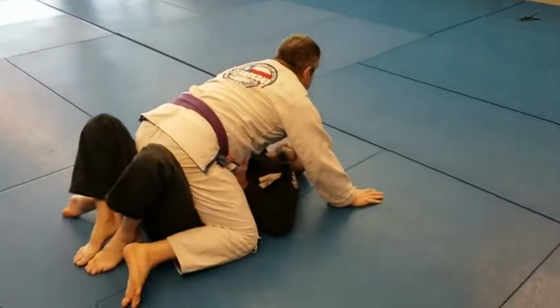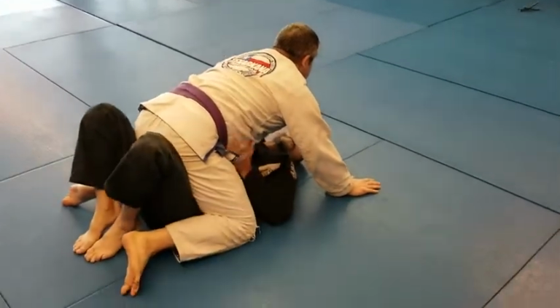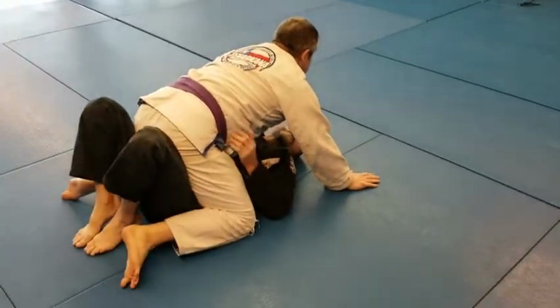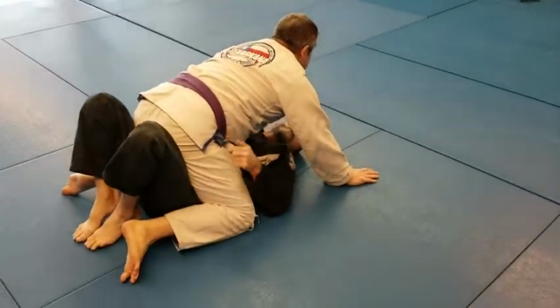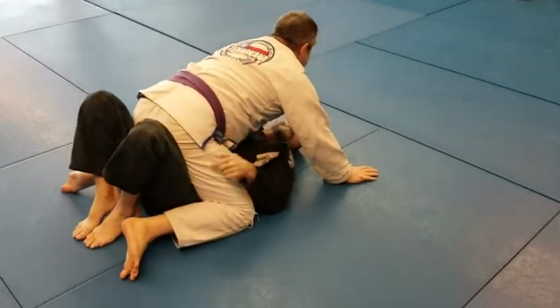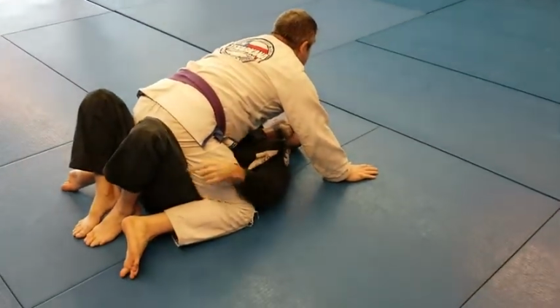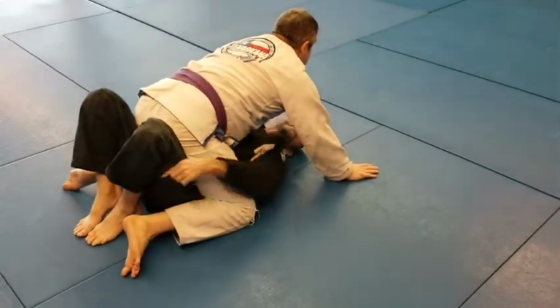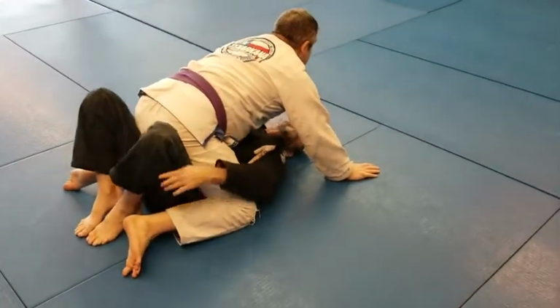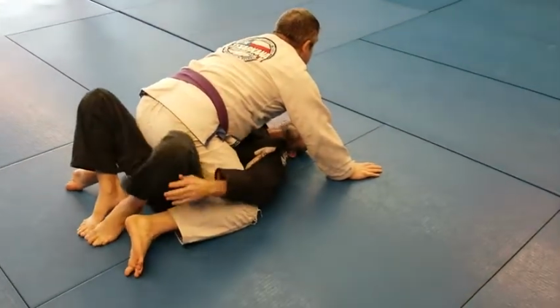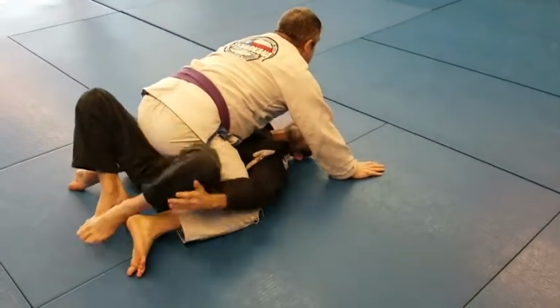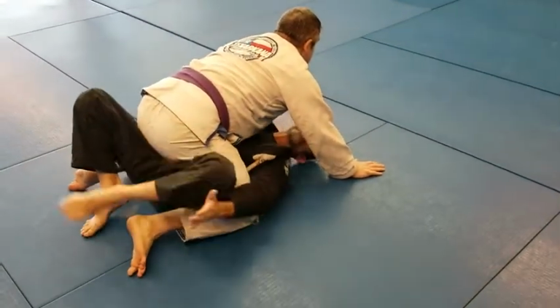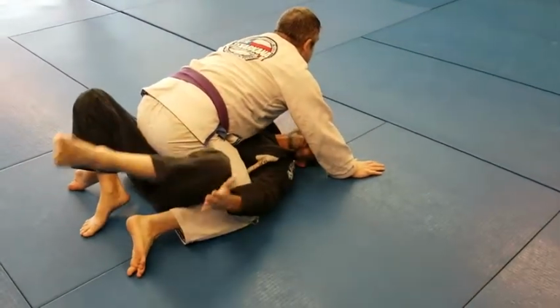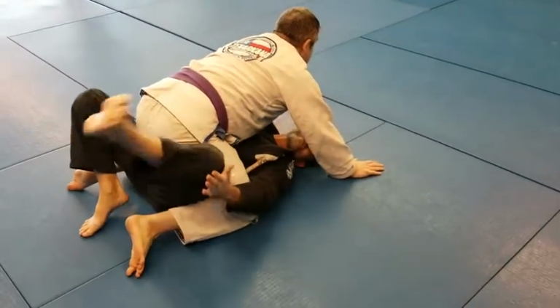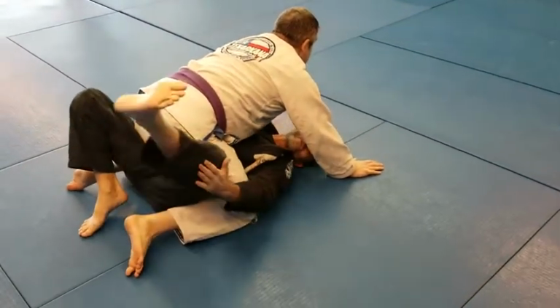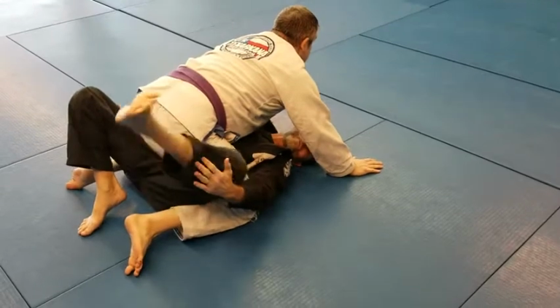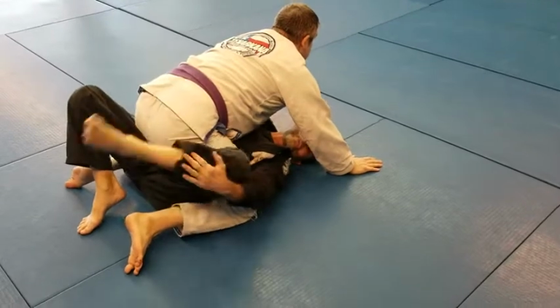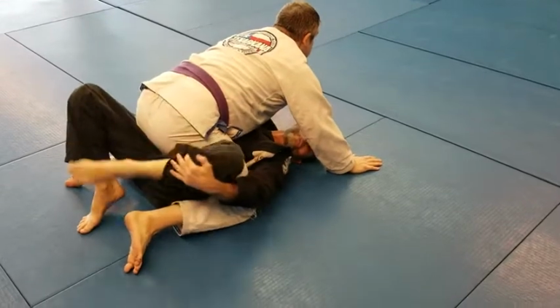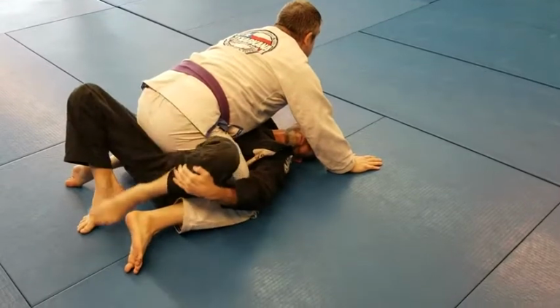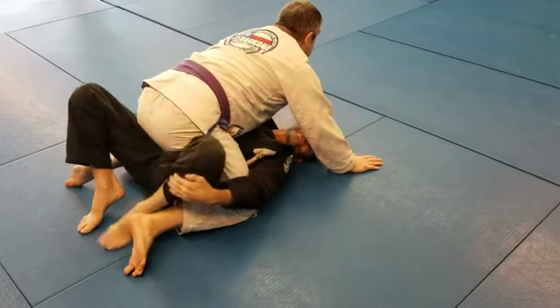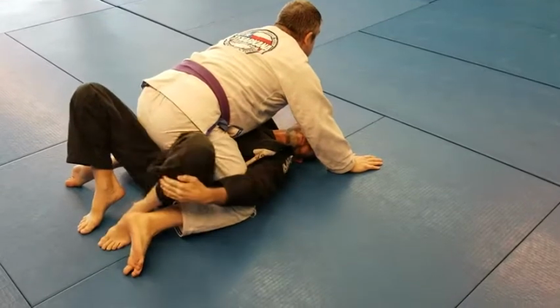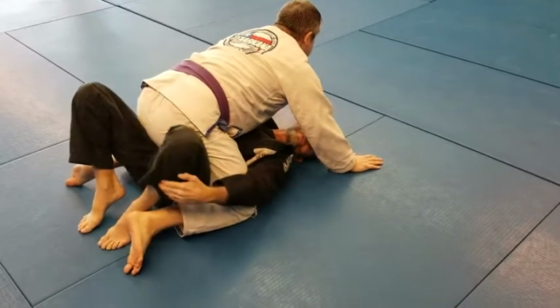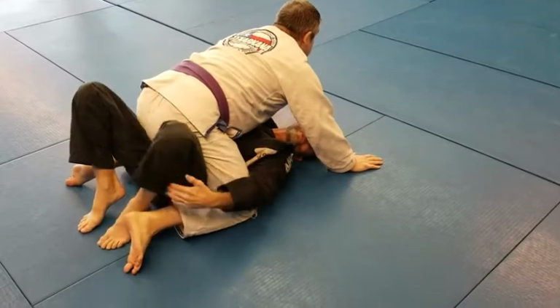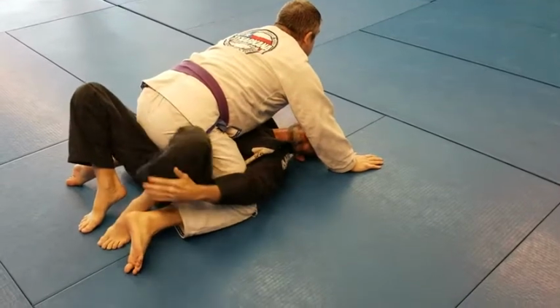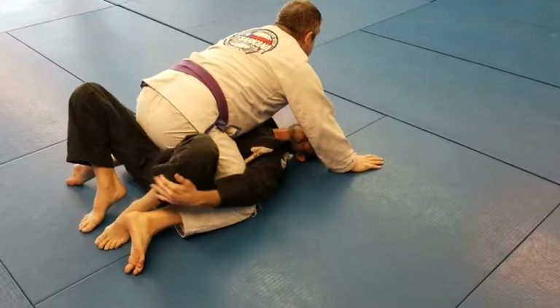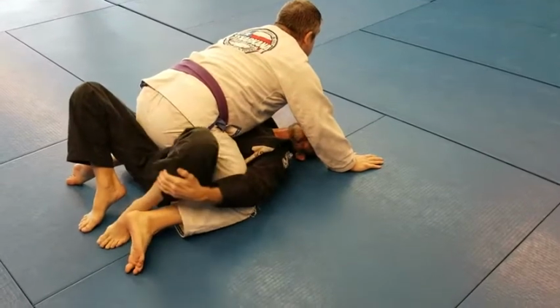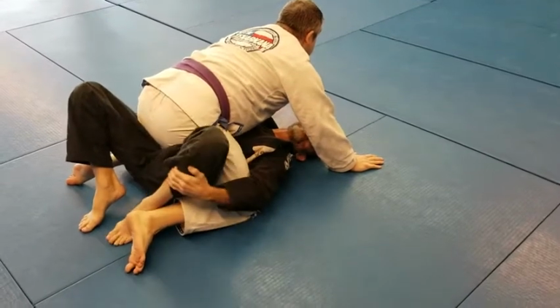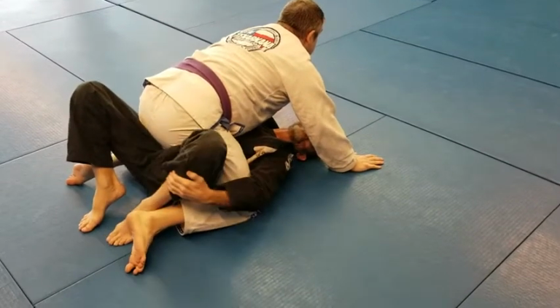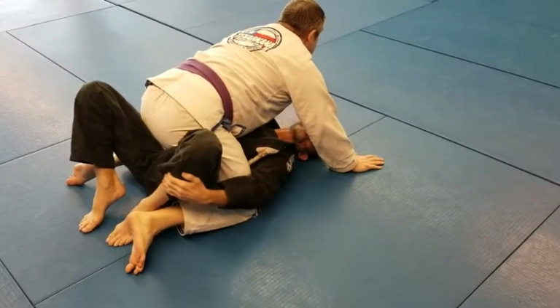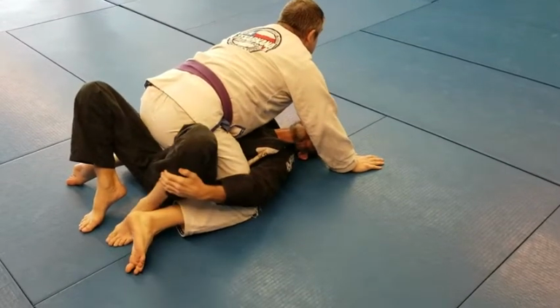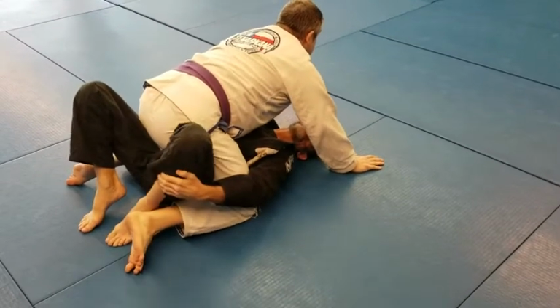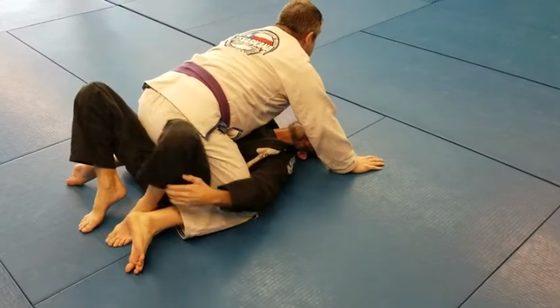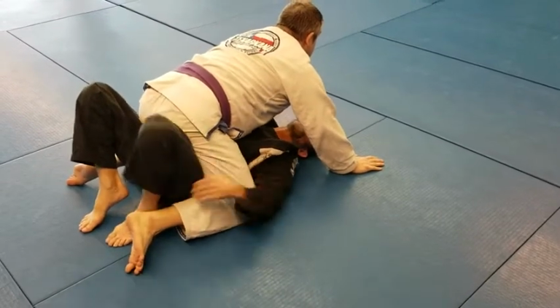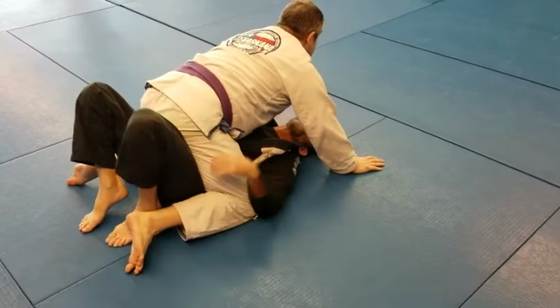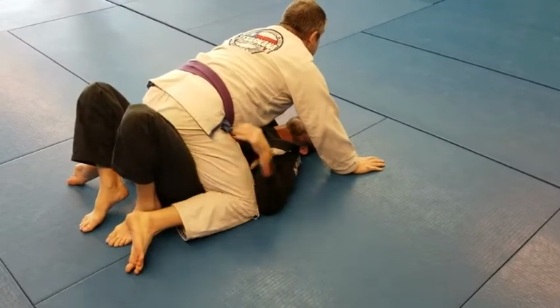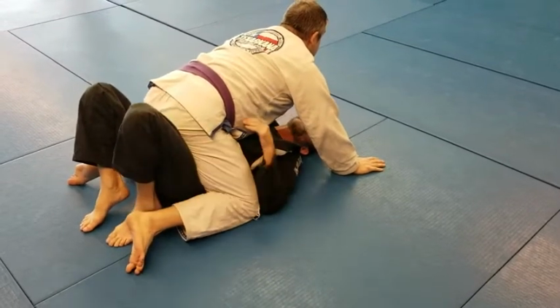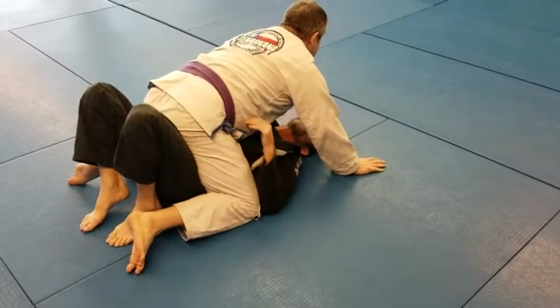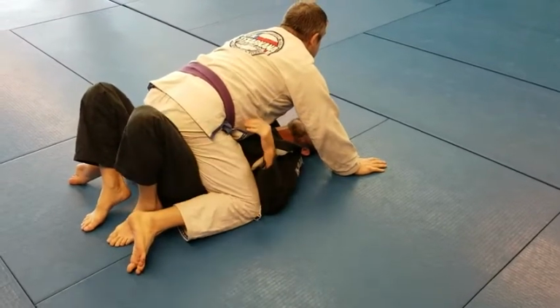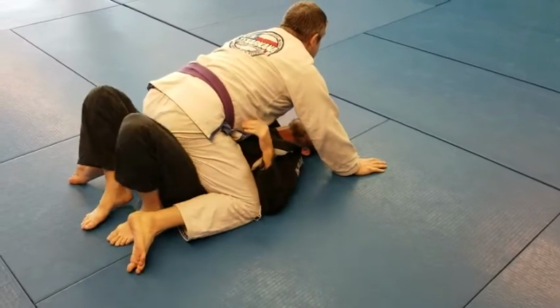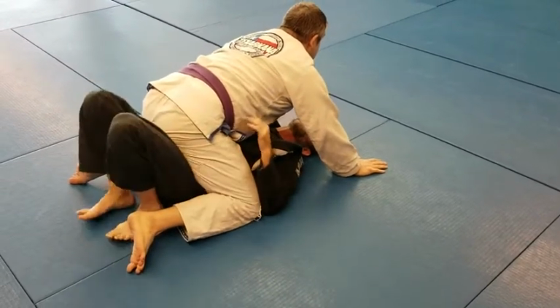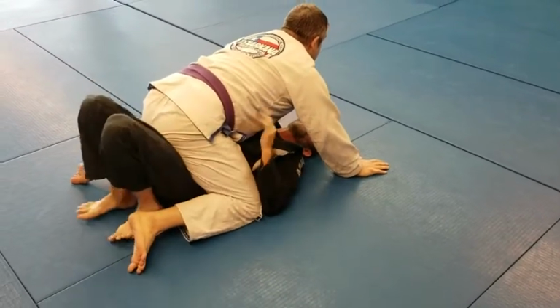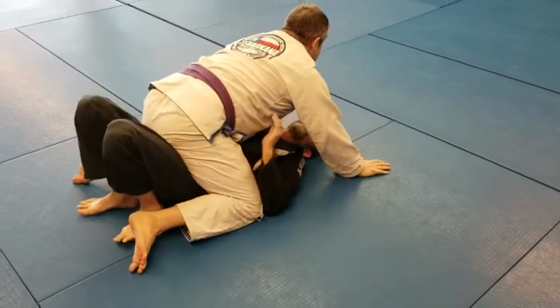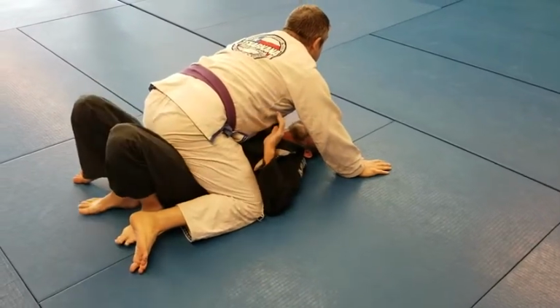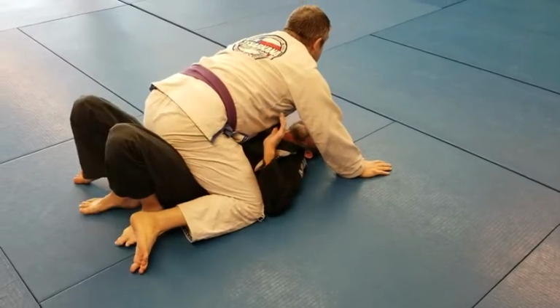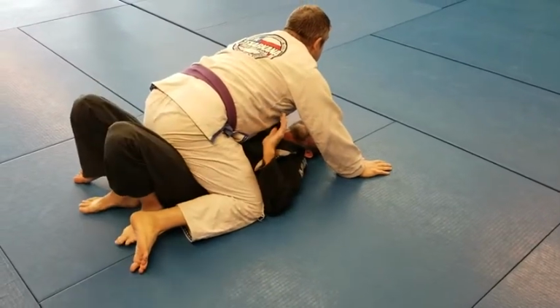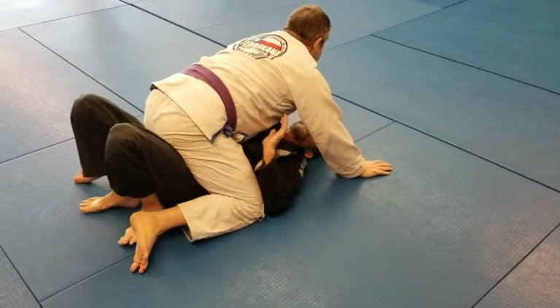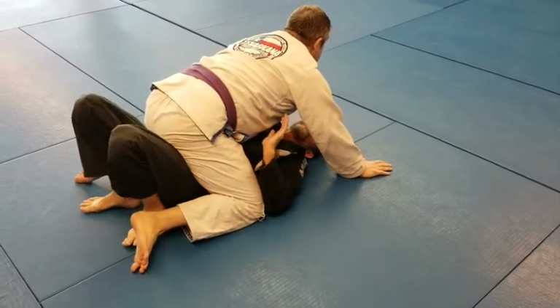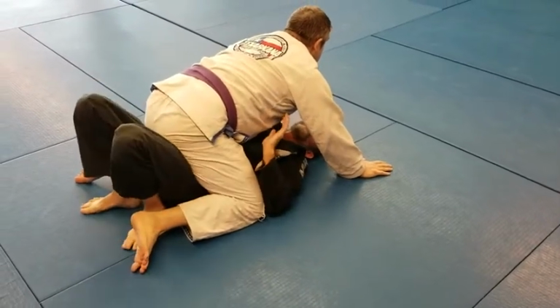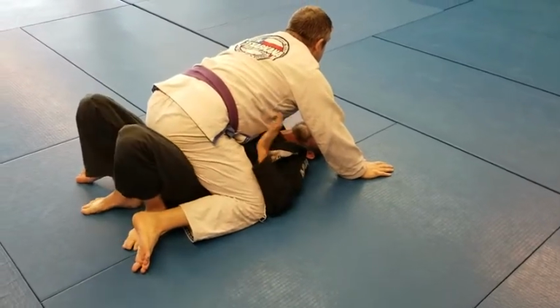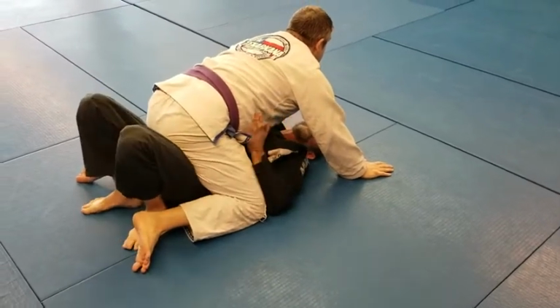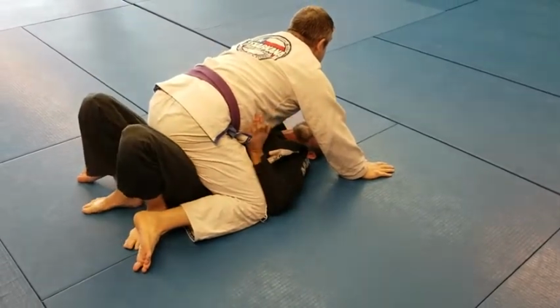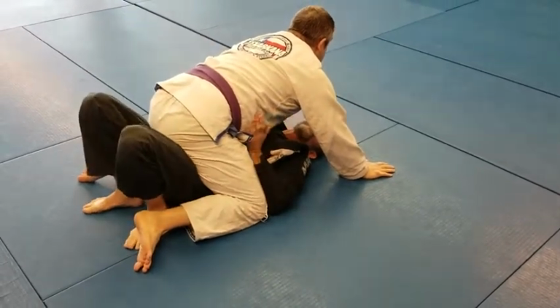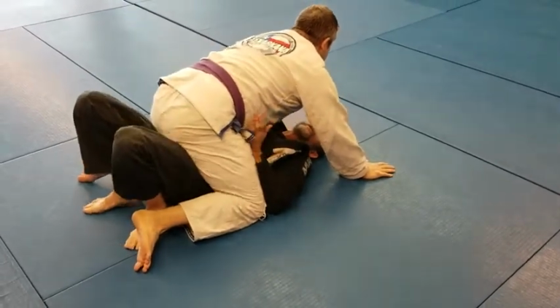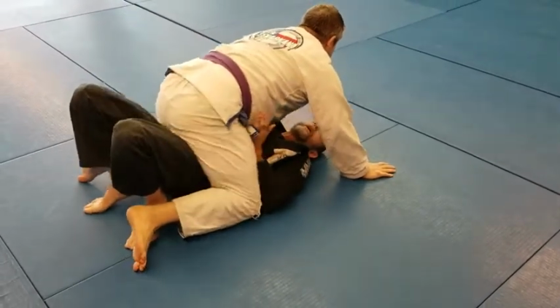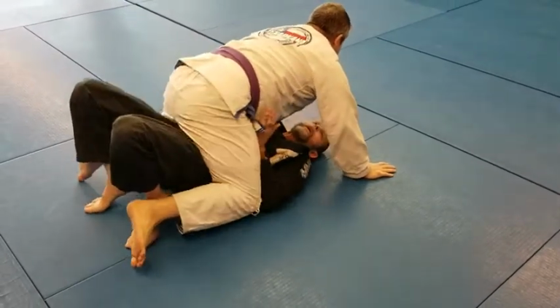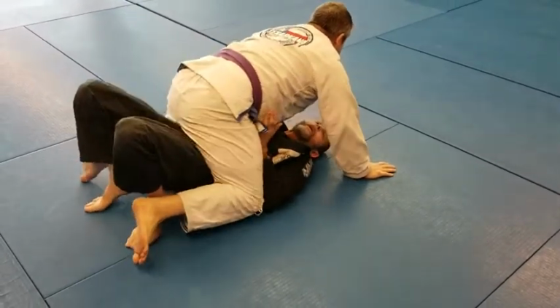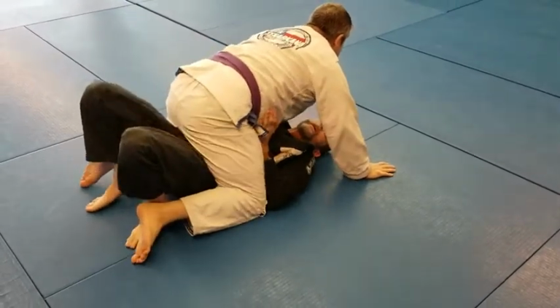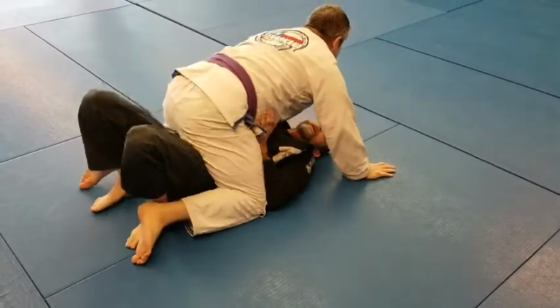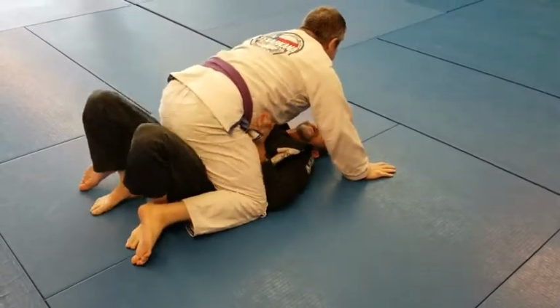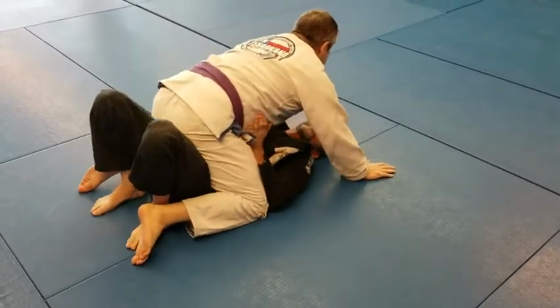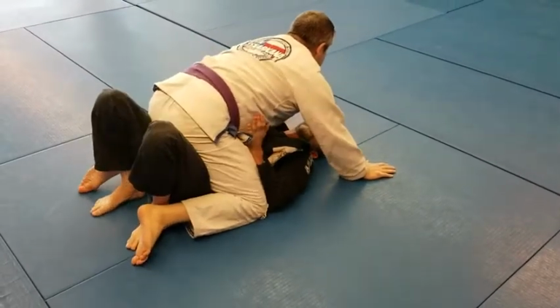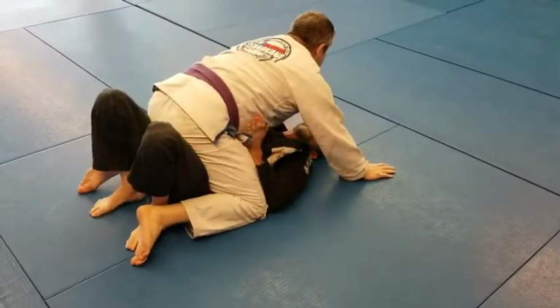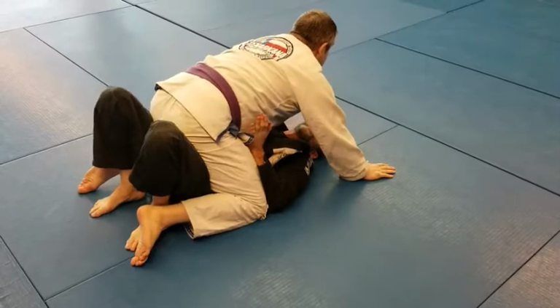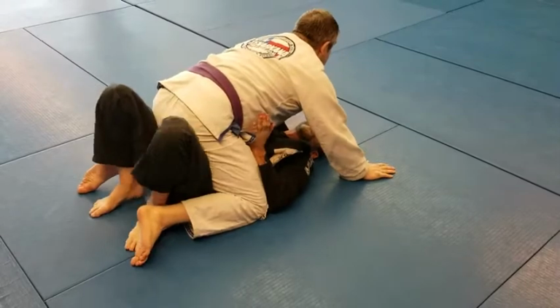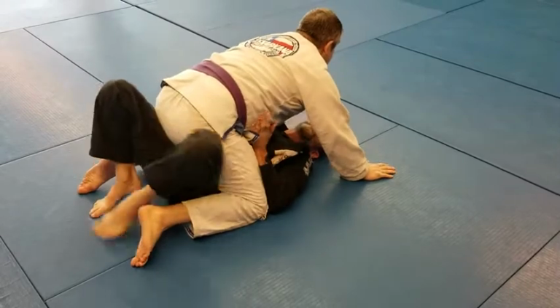If you're on your toes here, it's going to be stronger than if you're flat-footed.